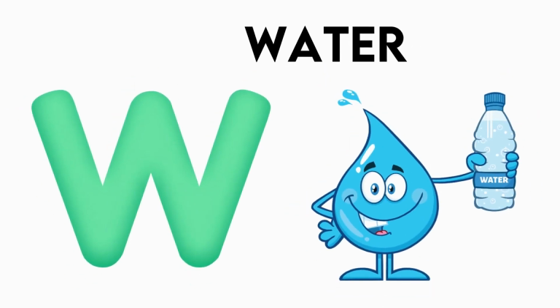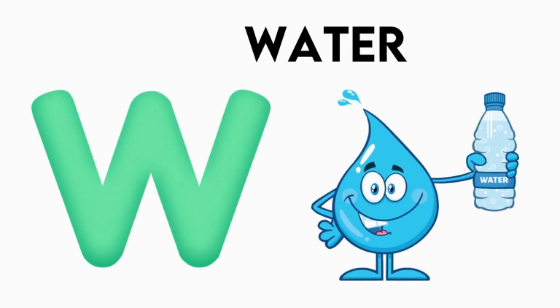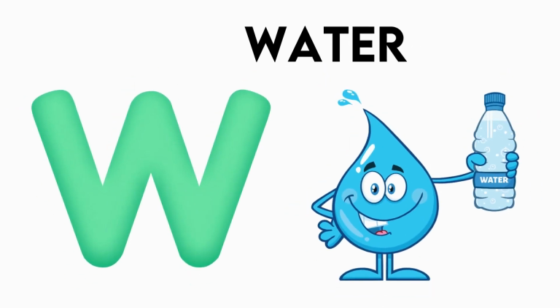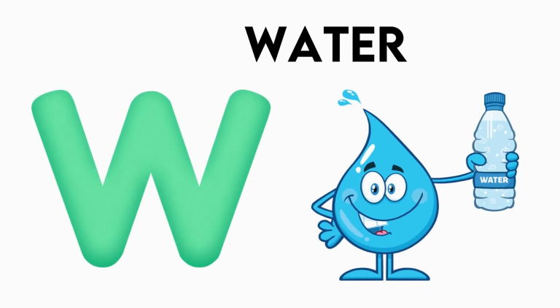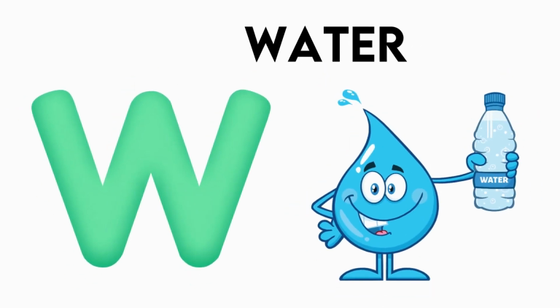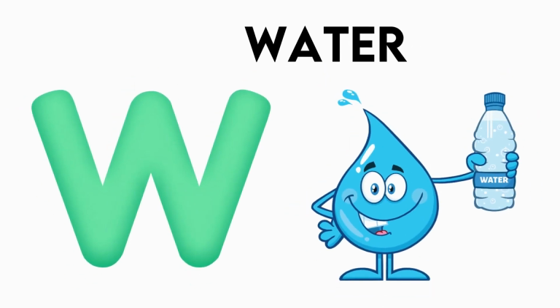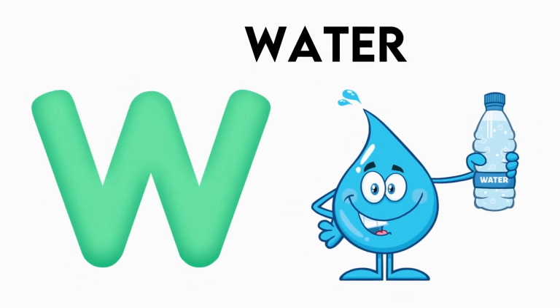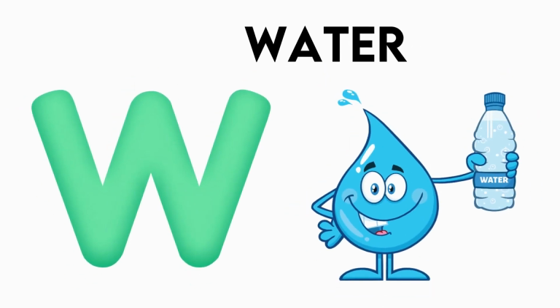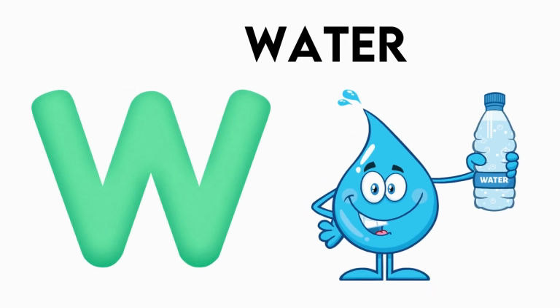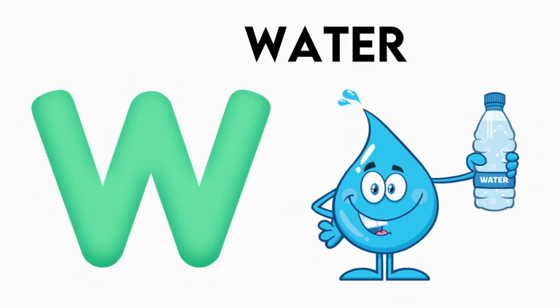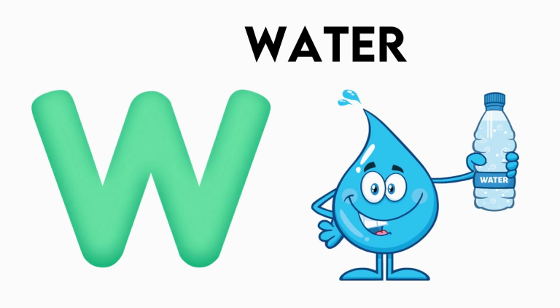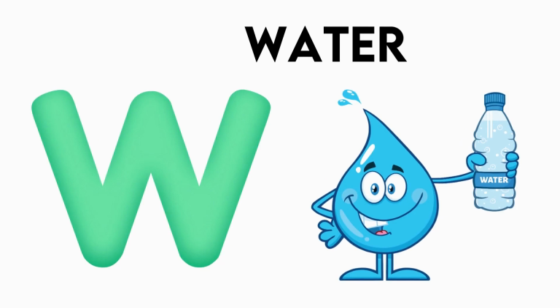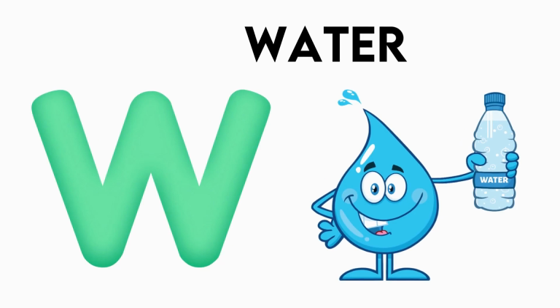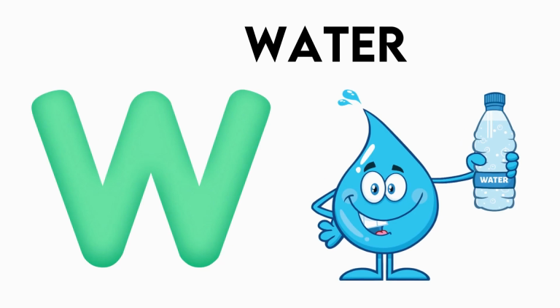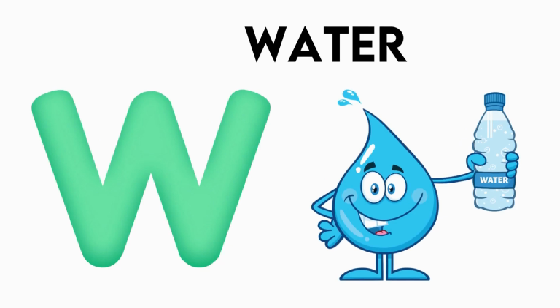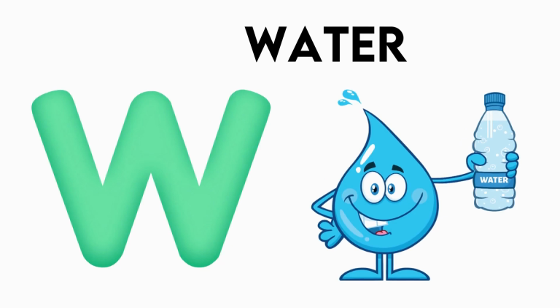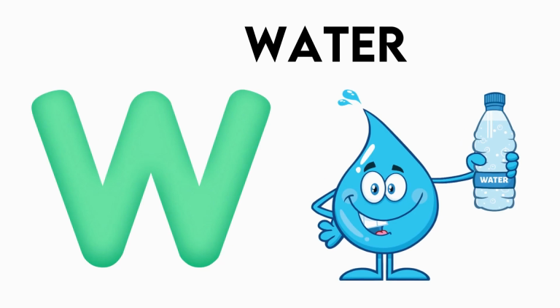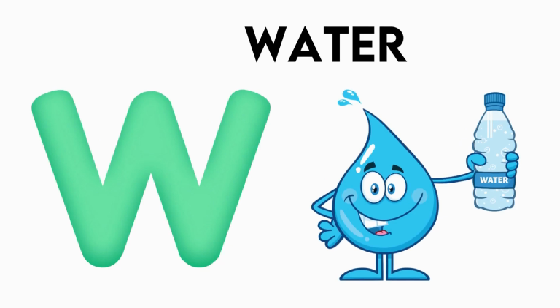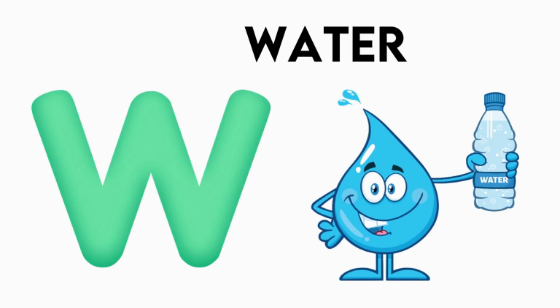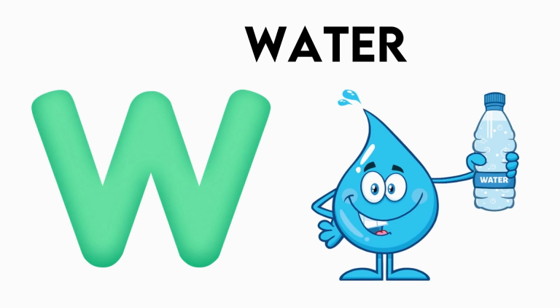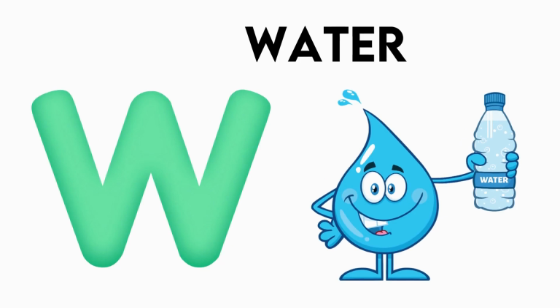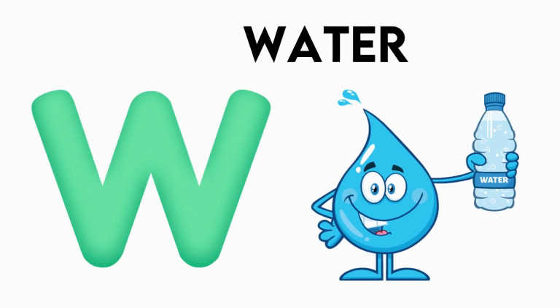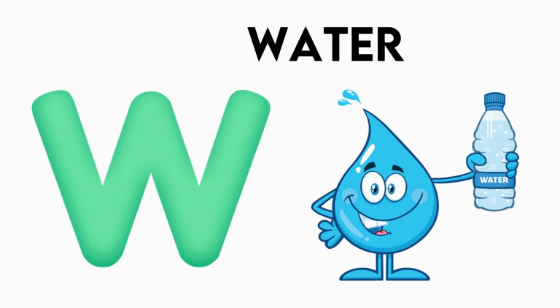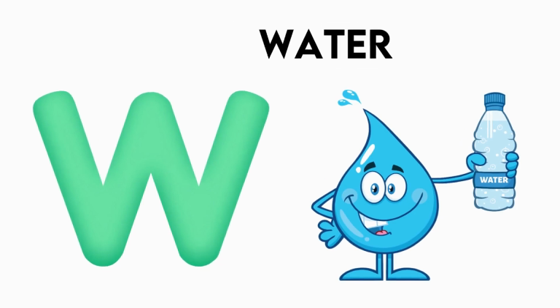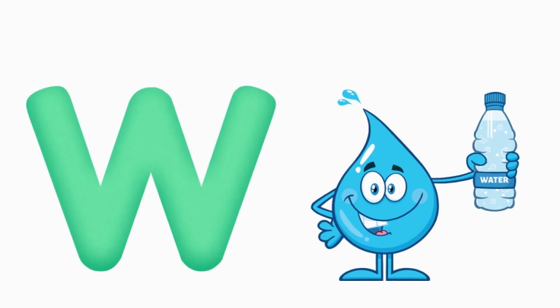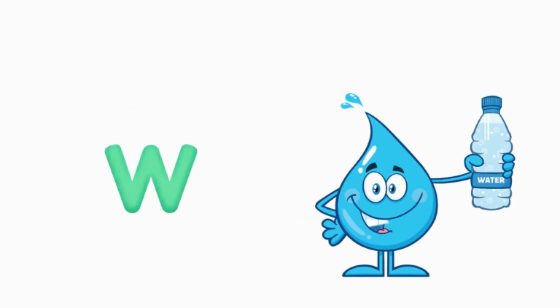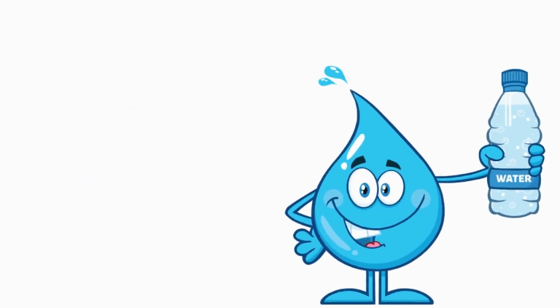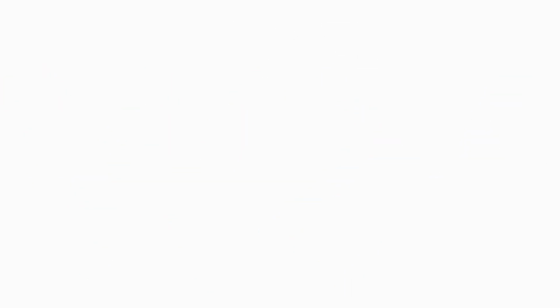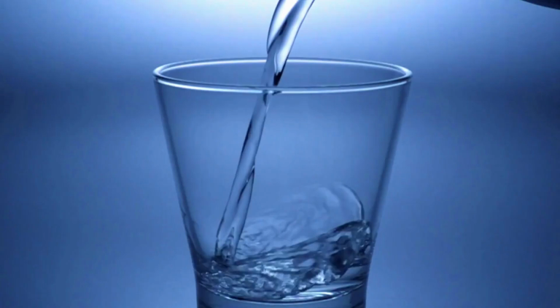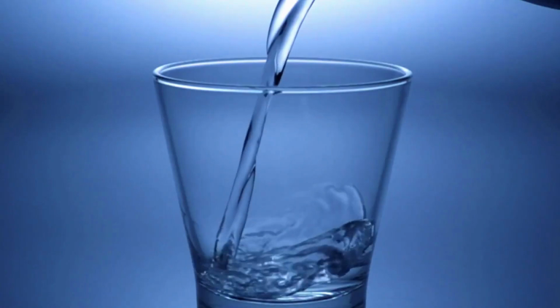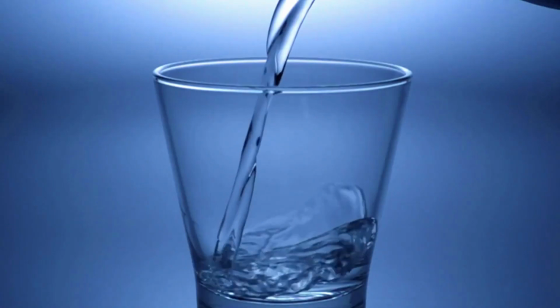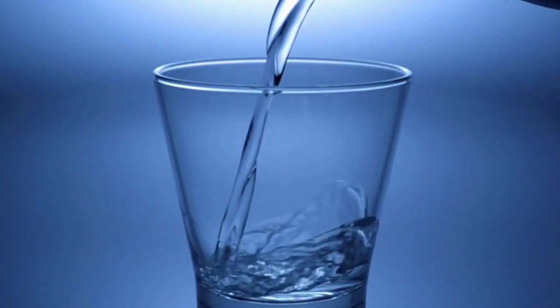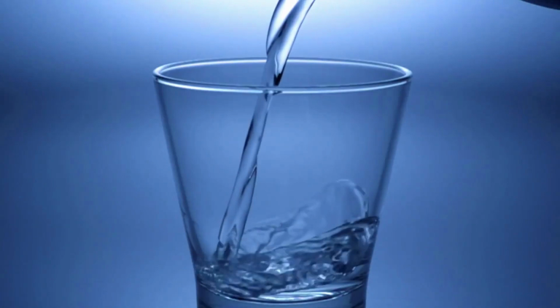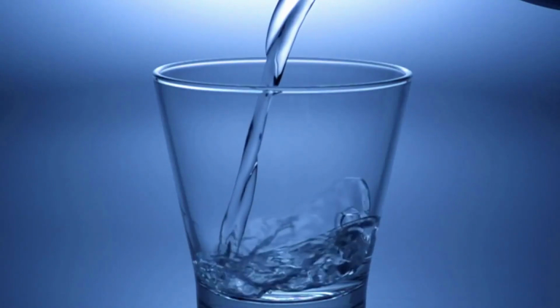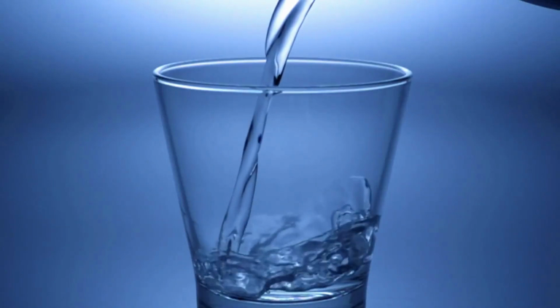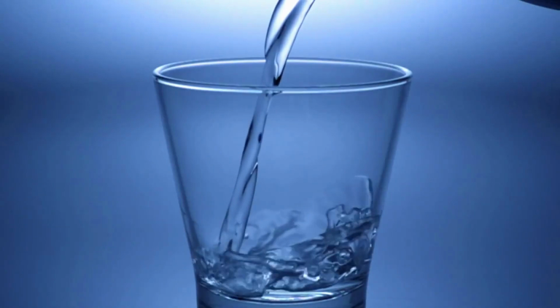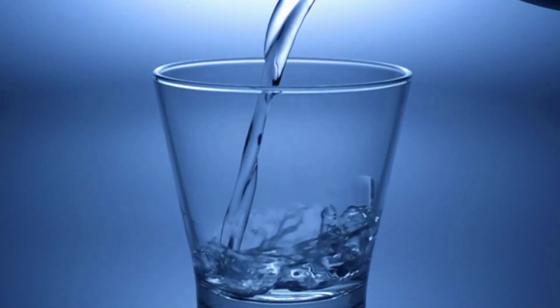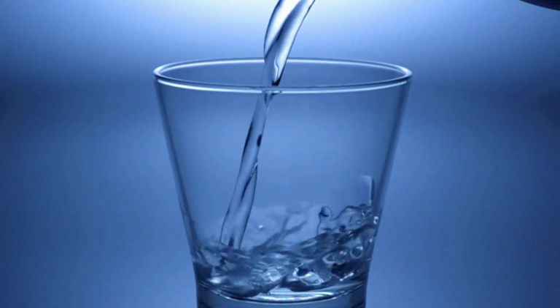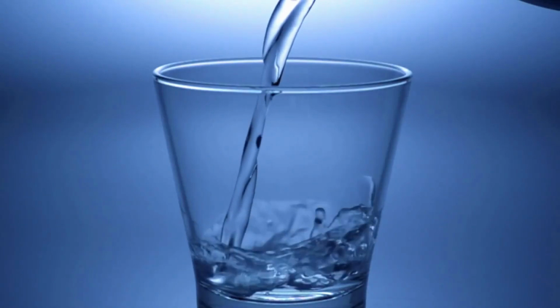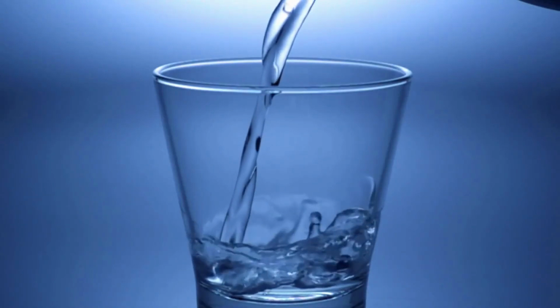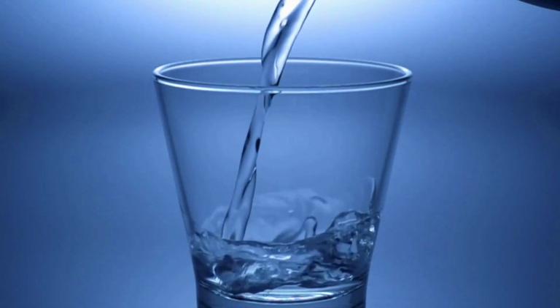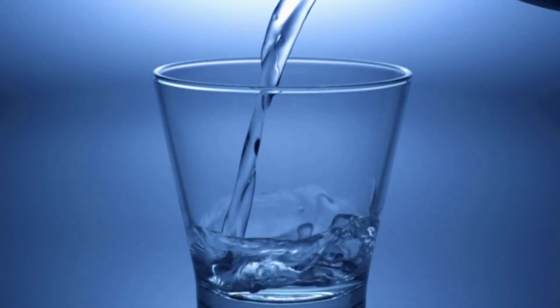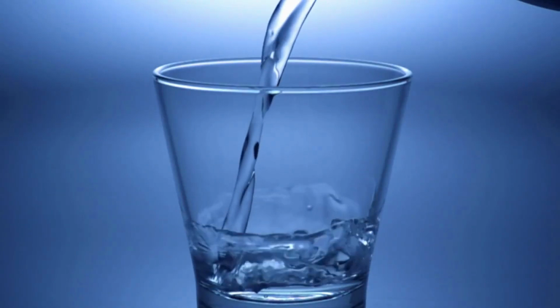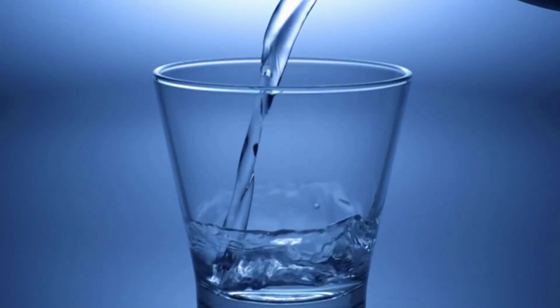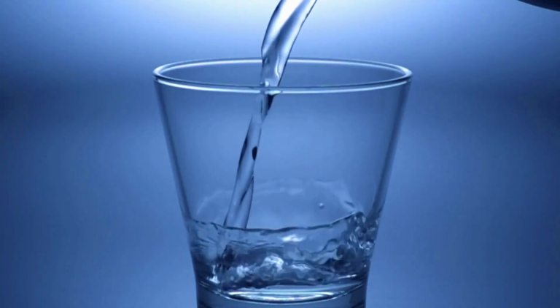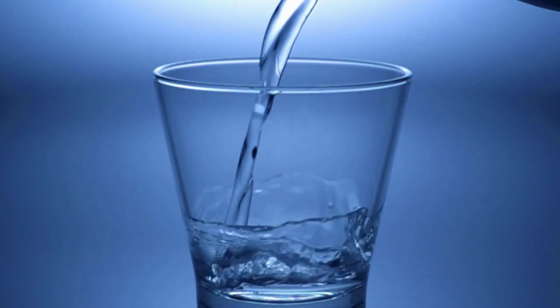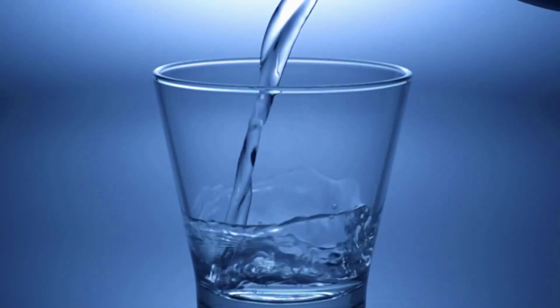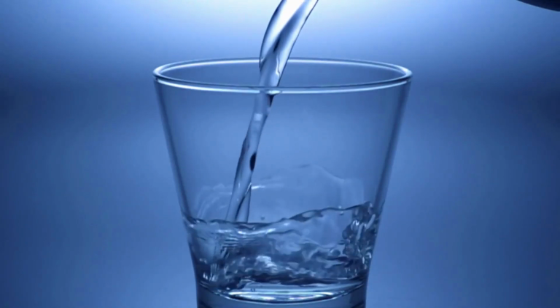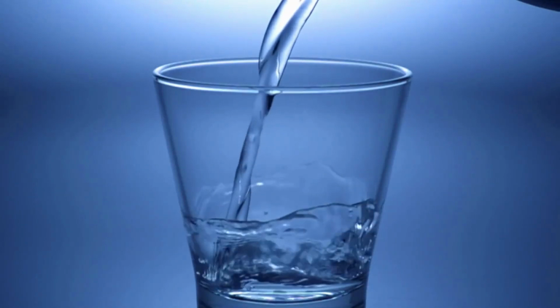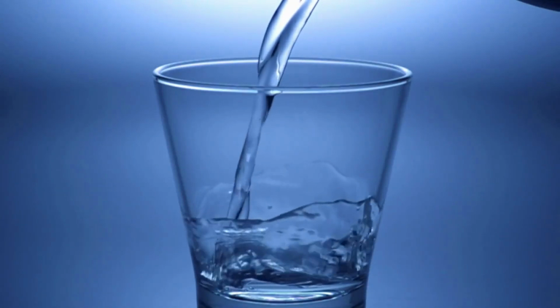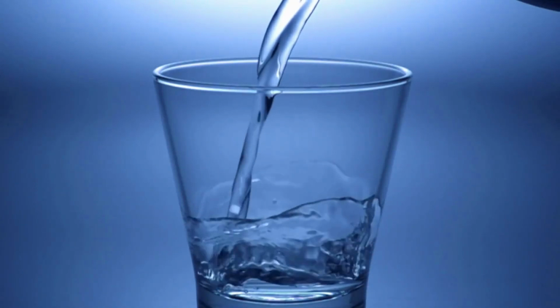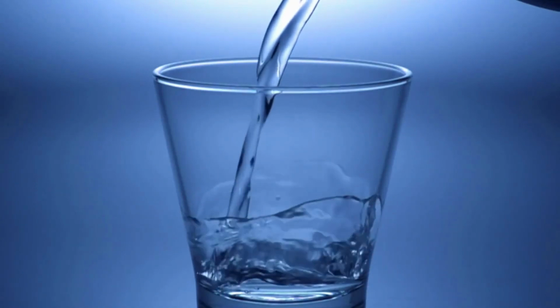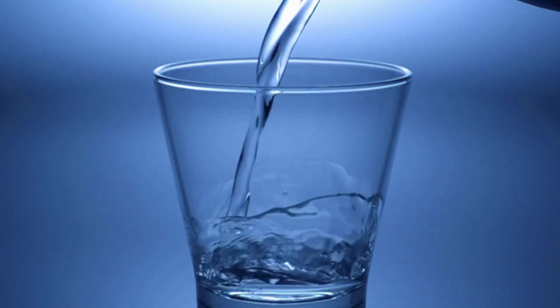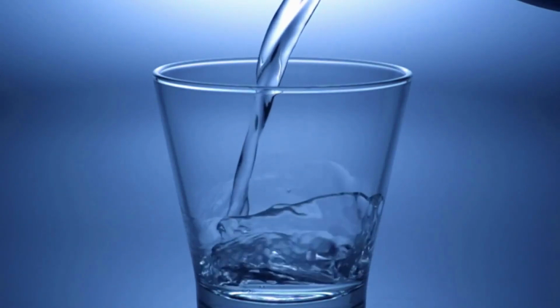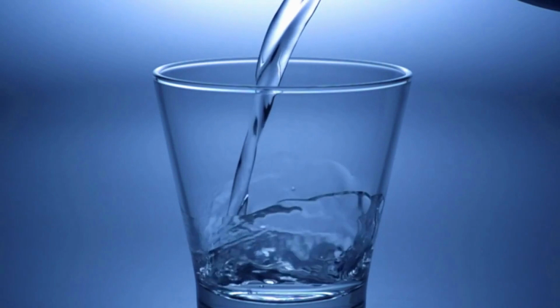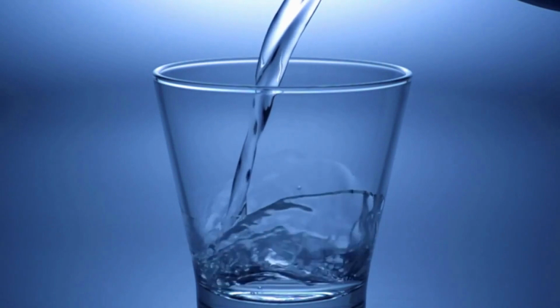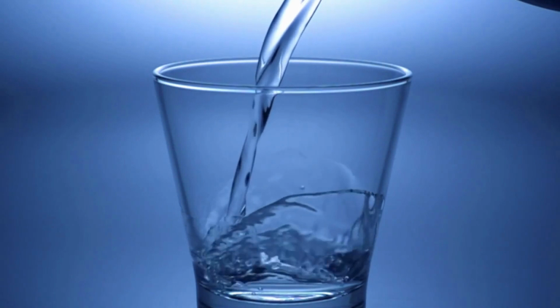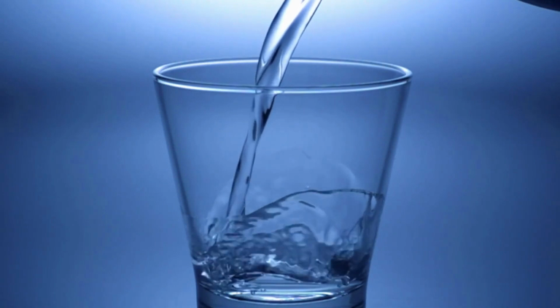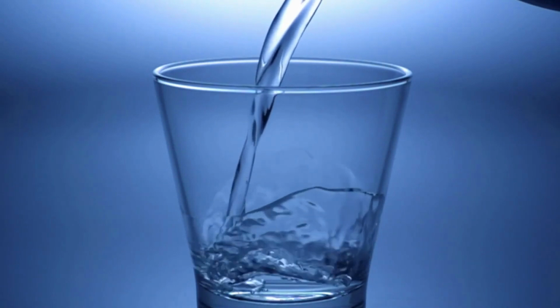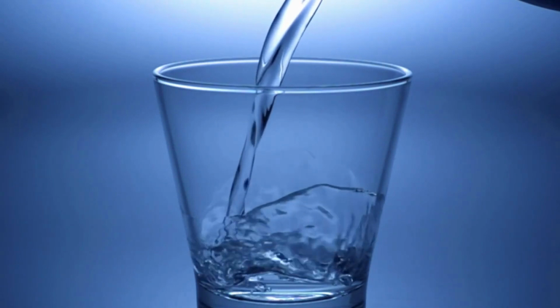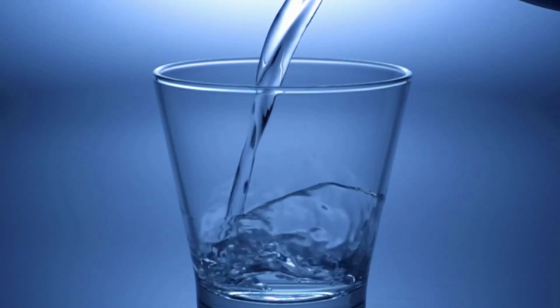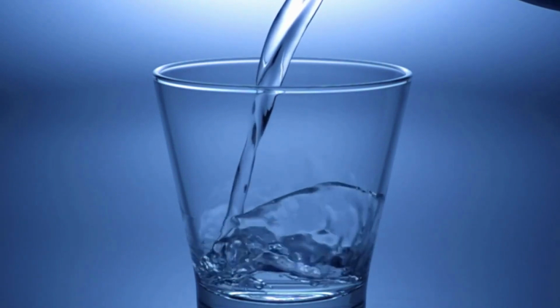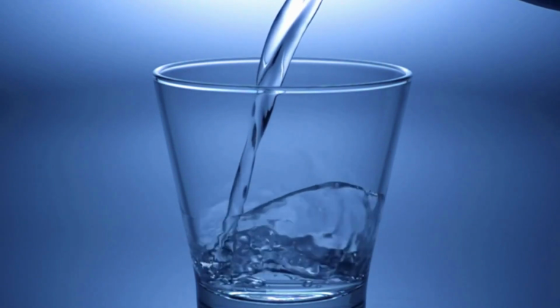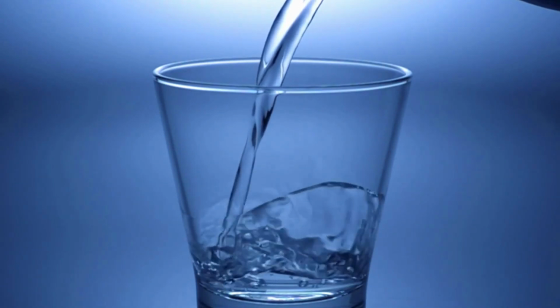W is for water. v-v-water, v-v-water, w-v-water, w-water.